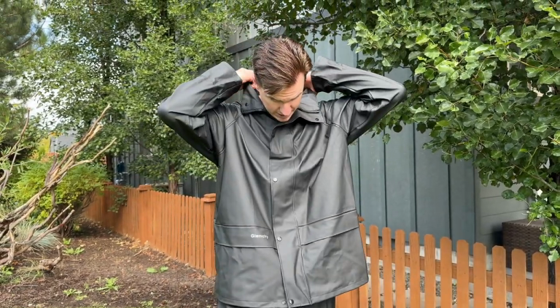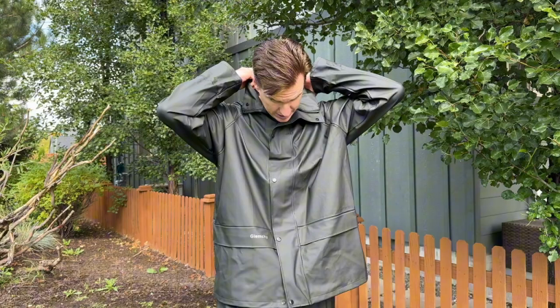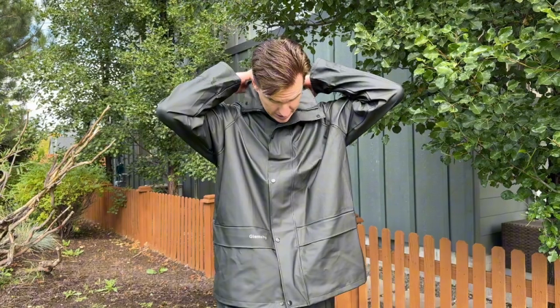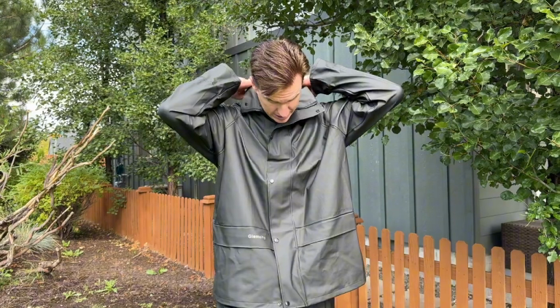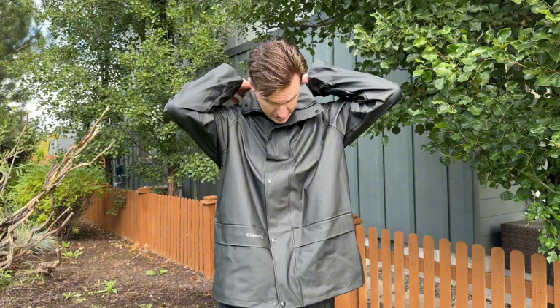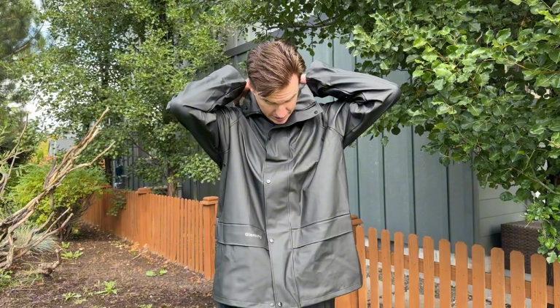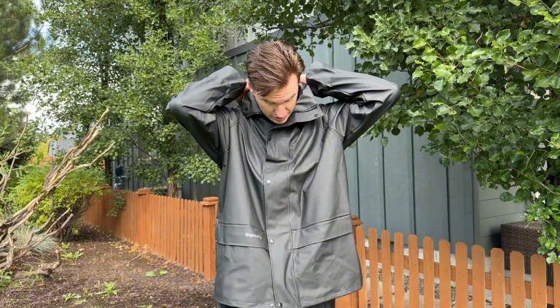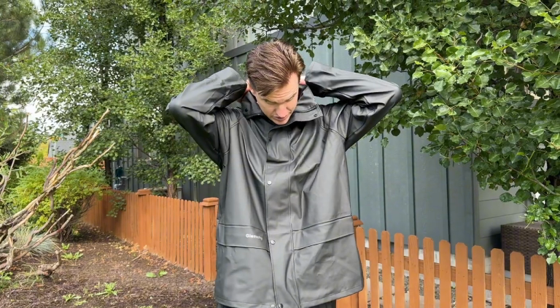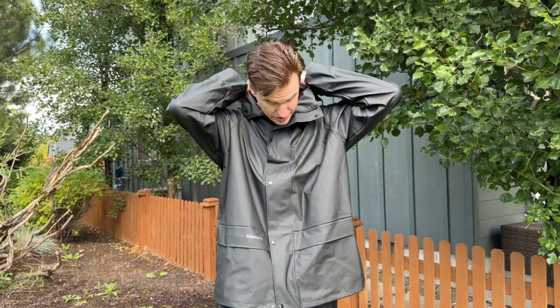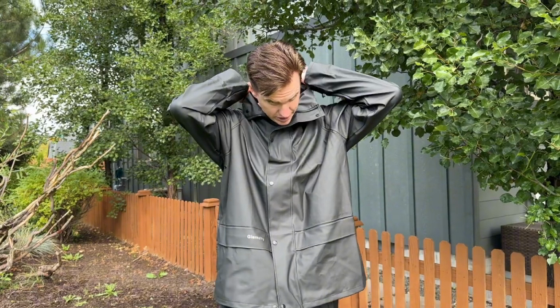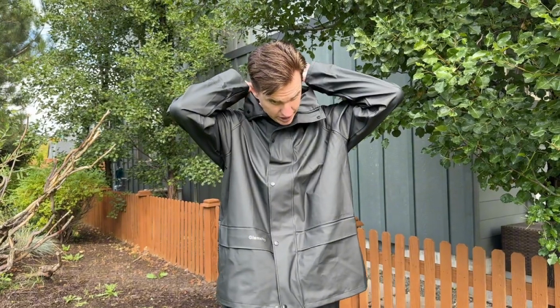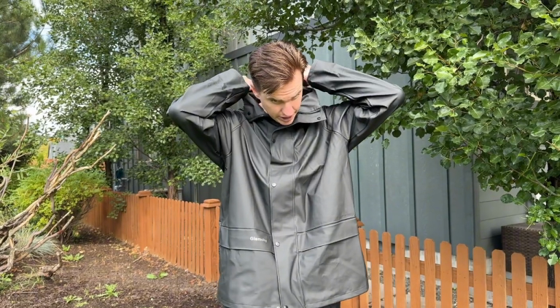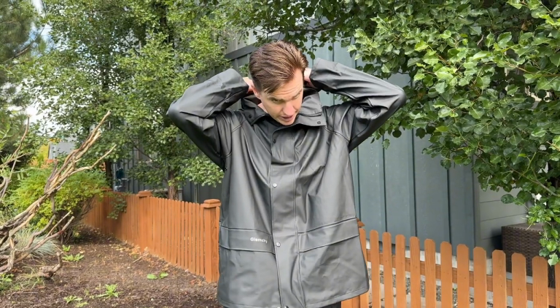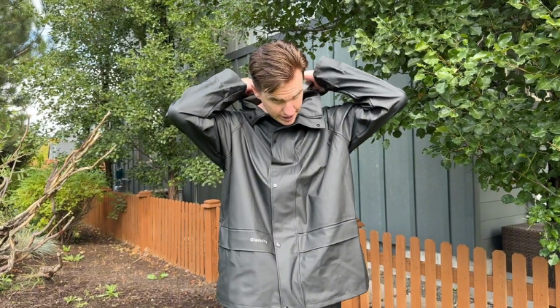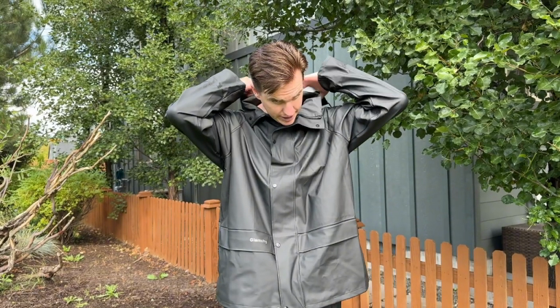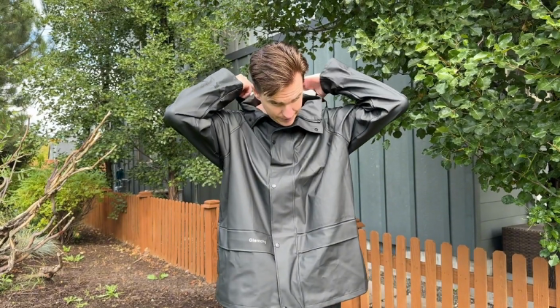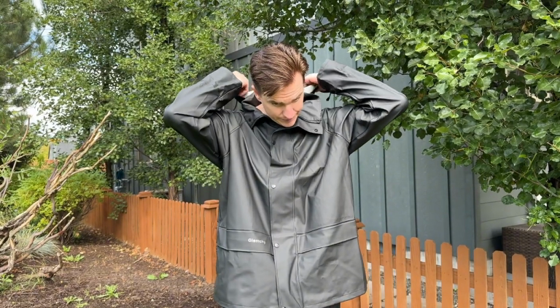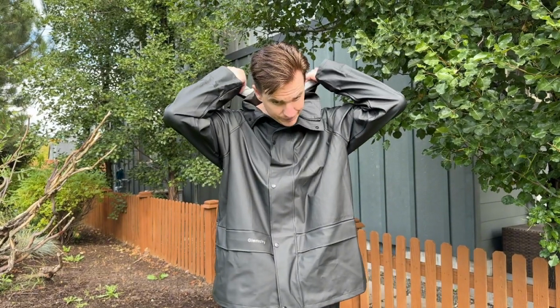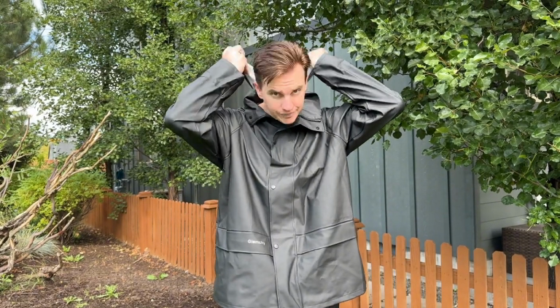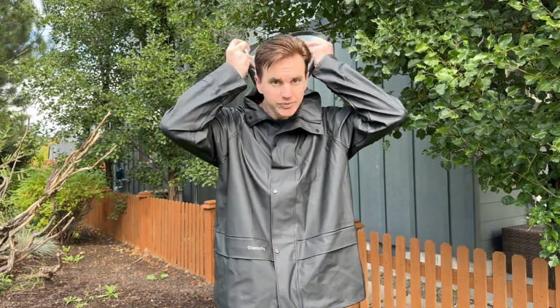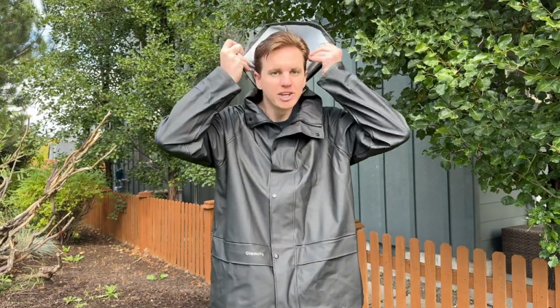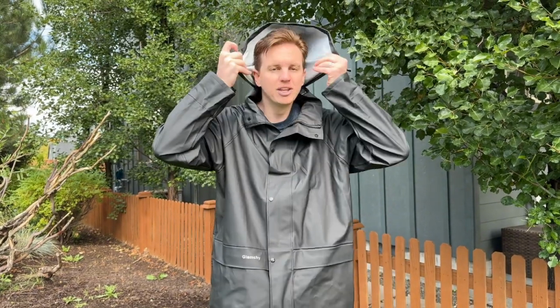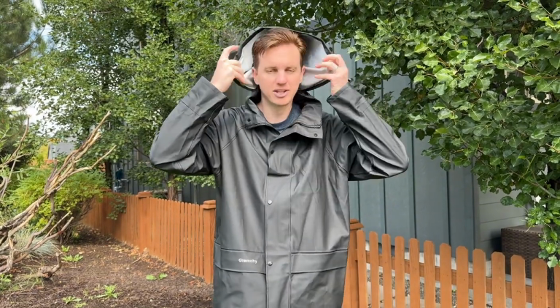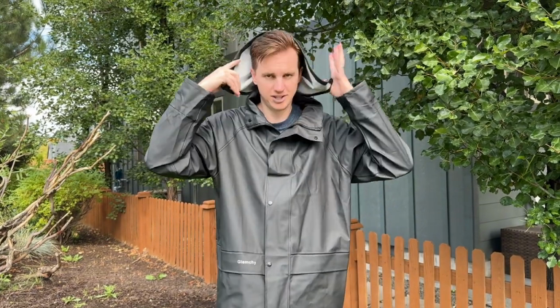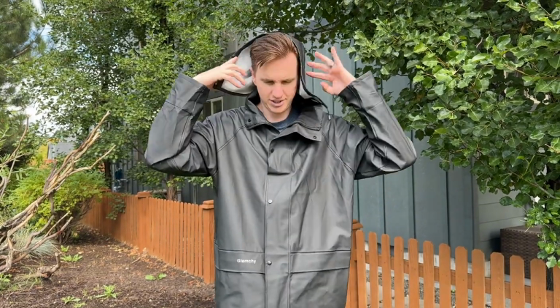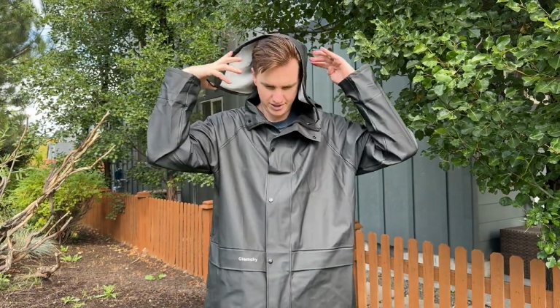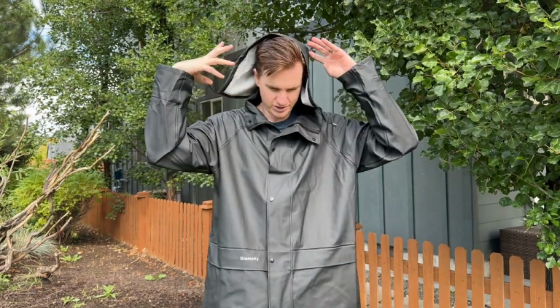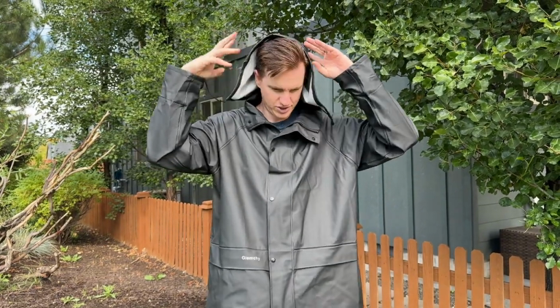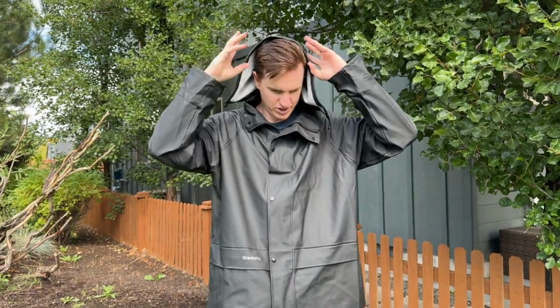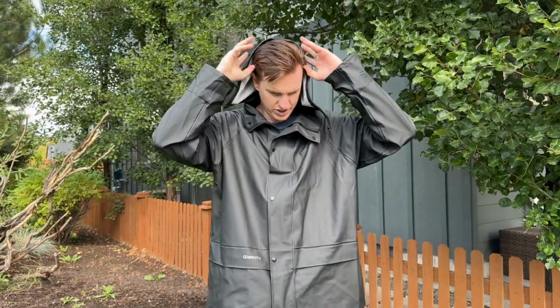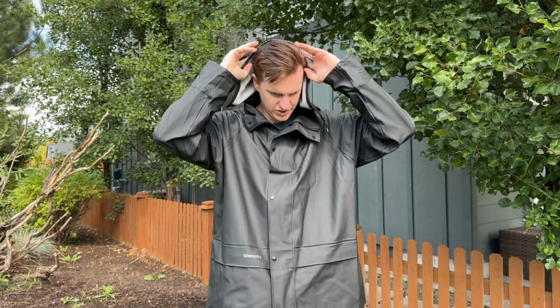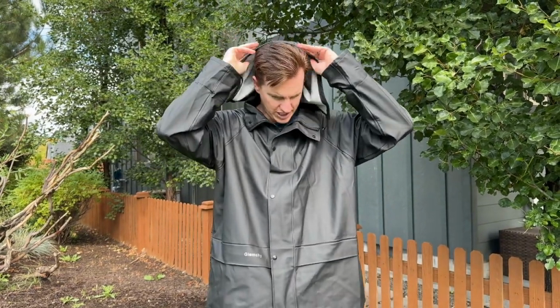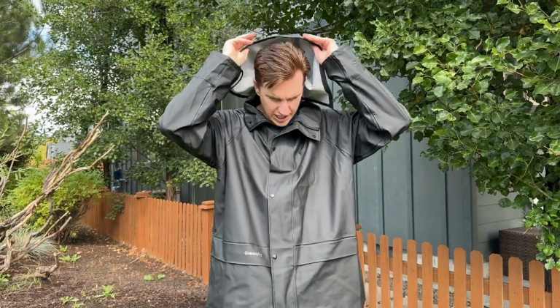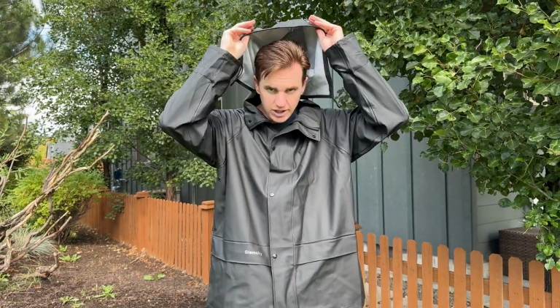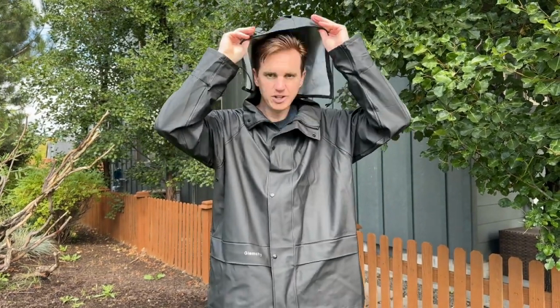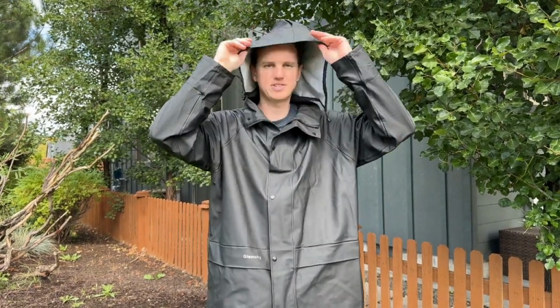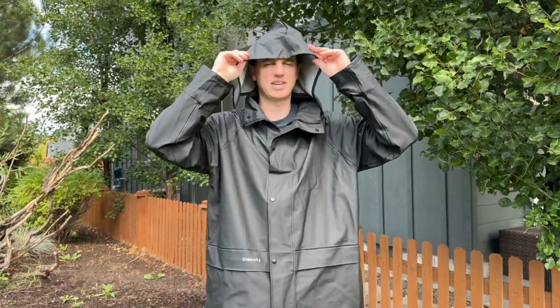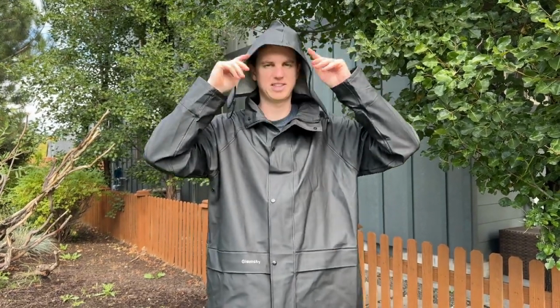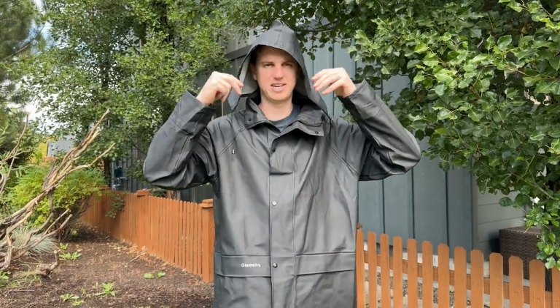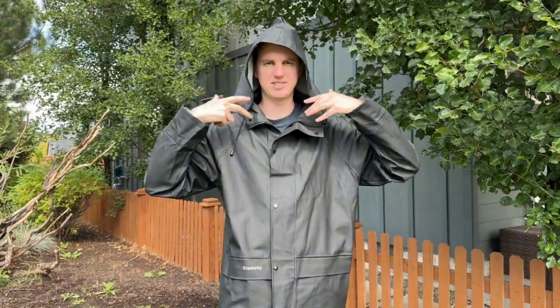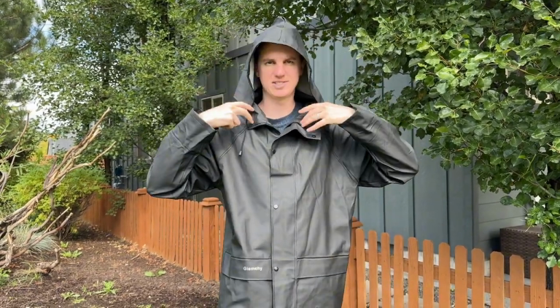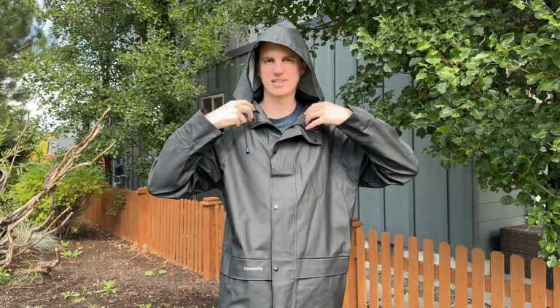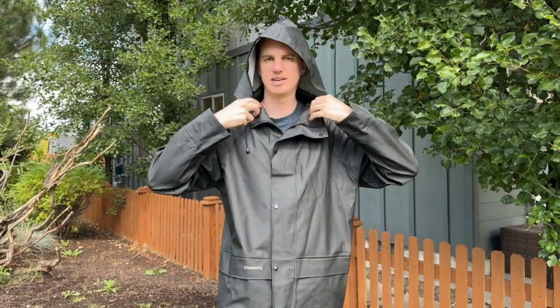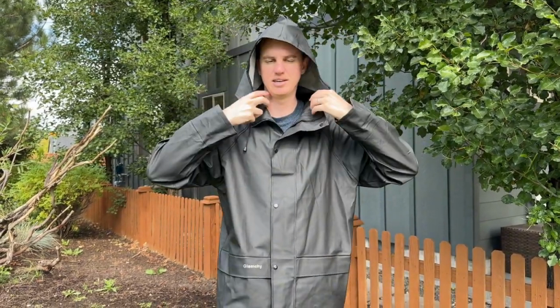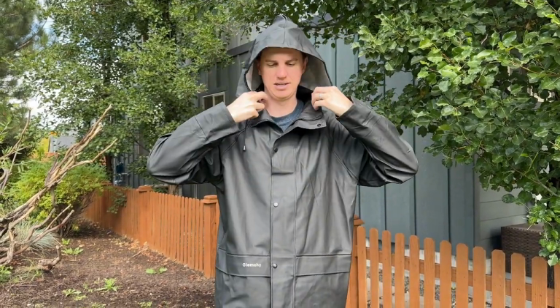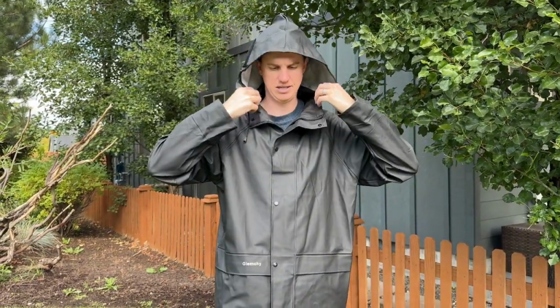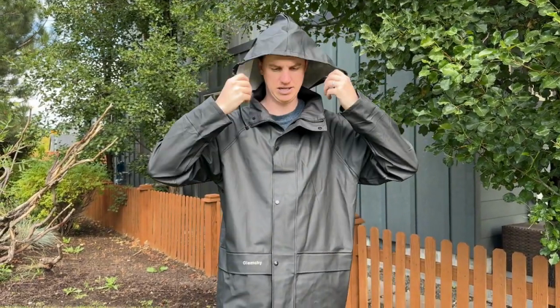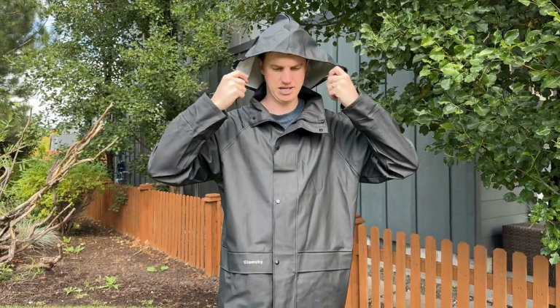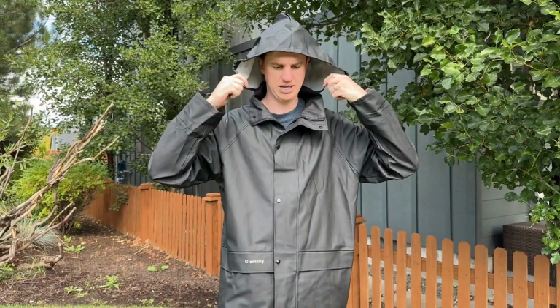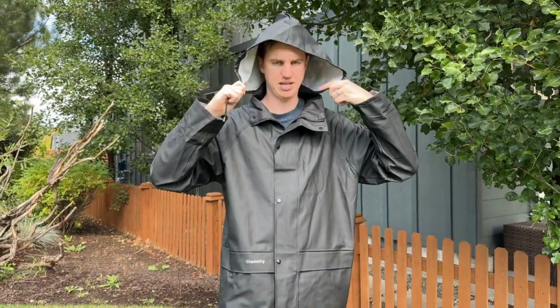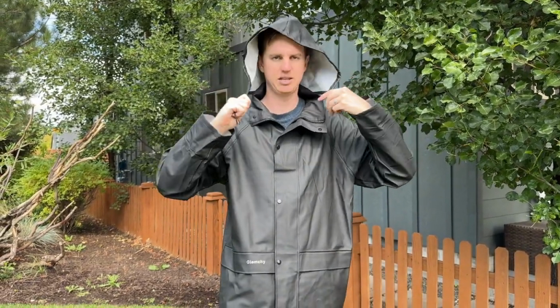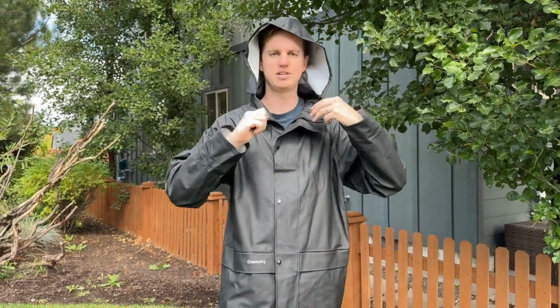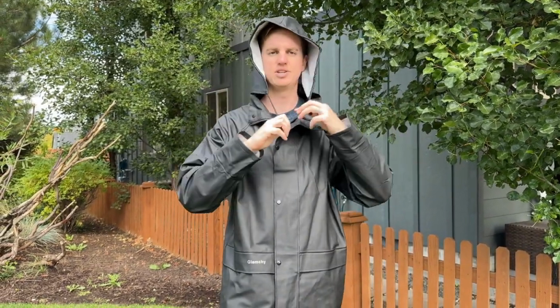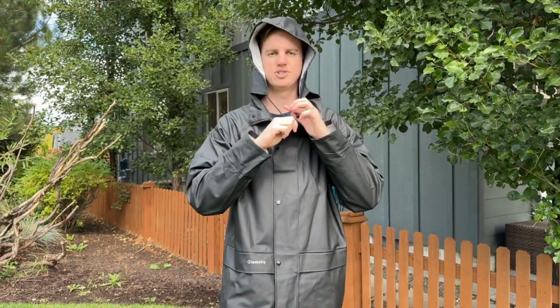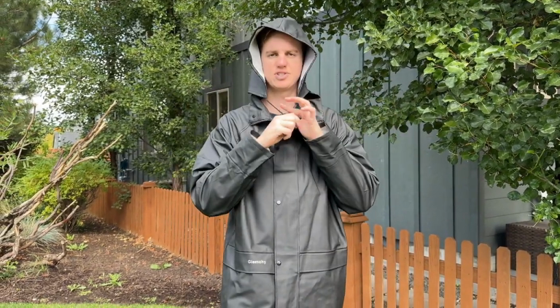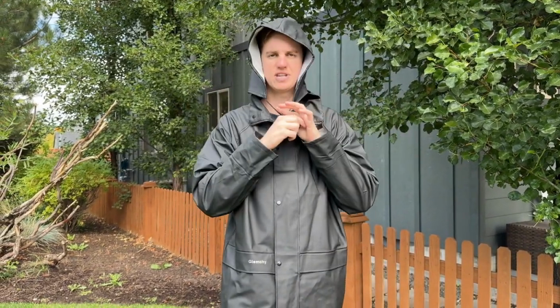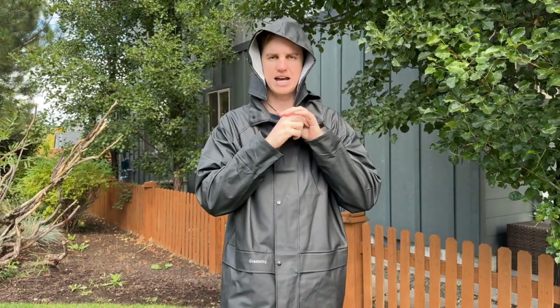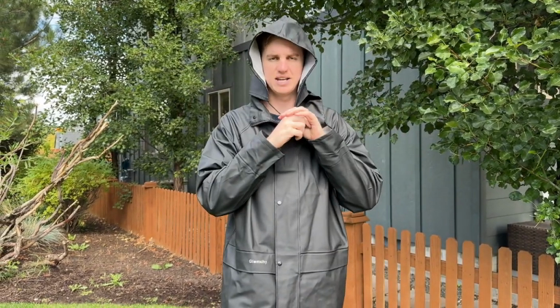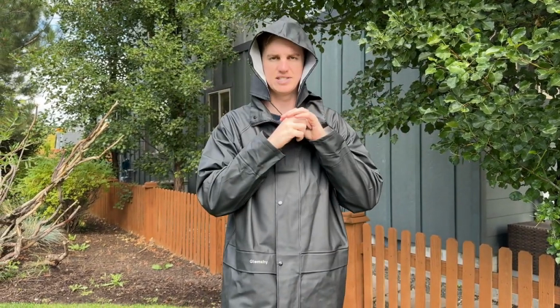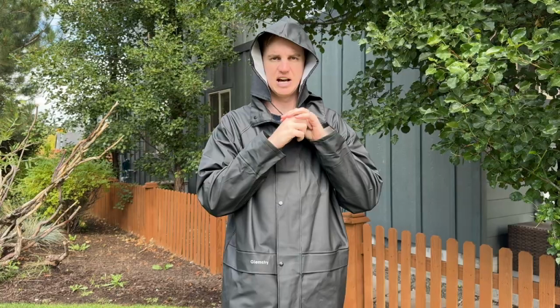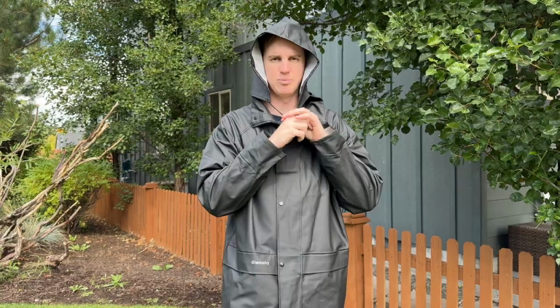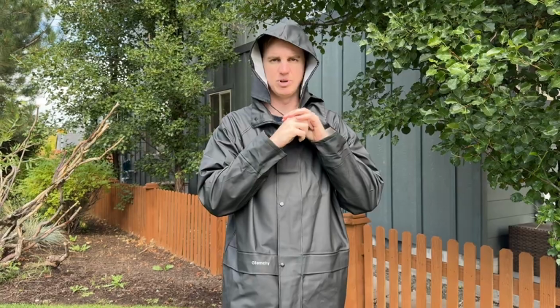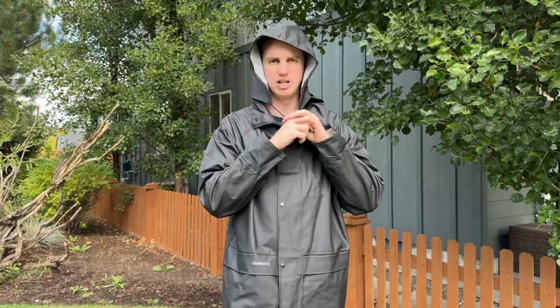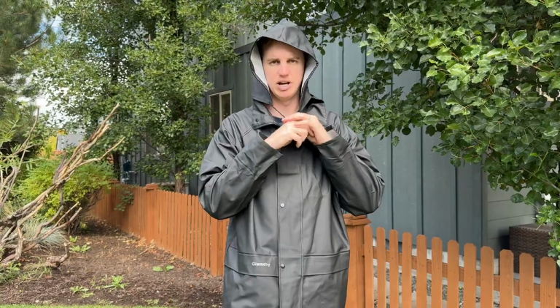Here is the hood, which just kind of looks like this, and then you just tie it down below.